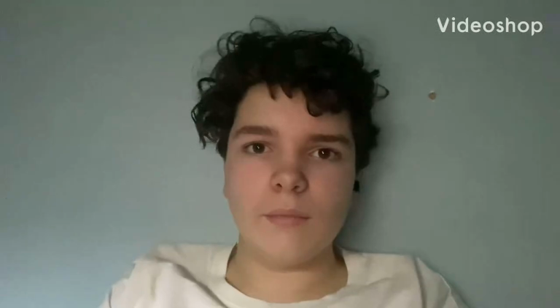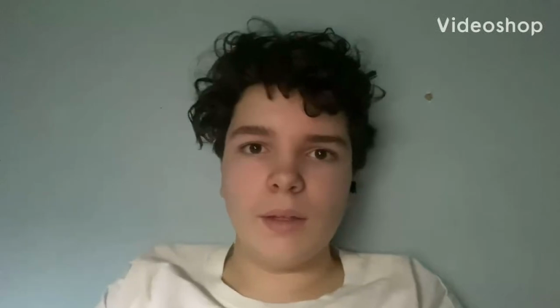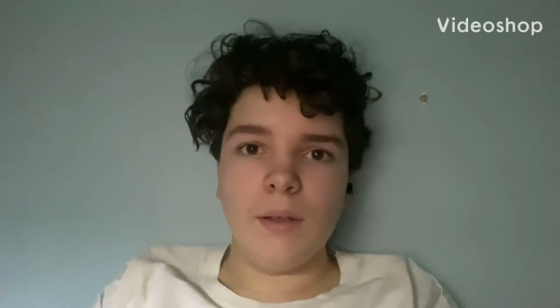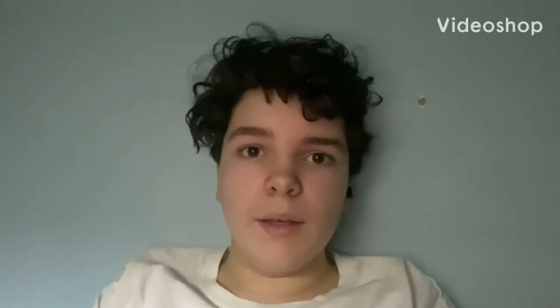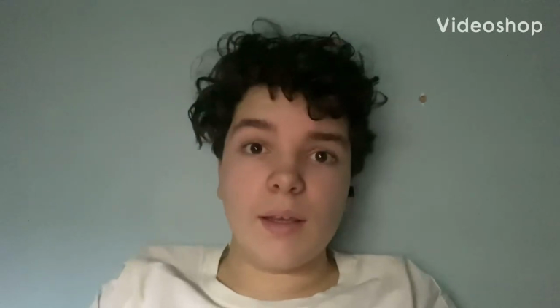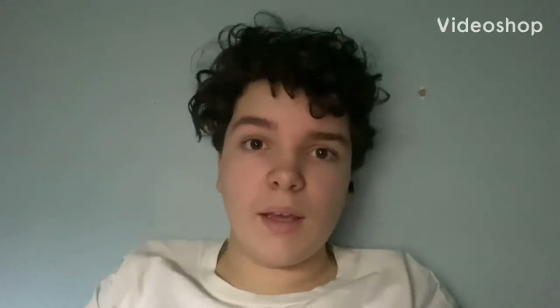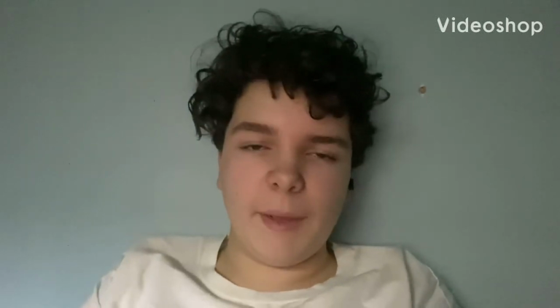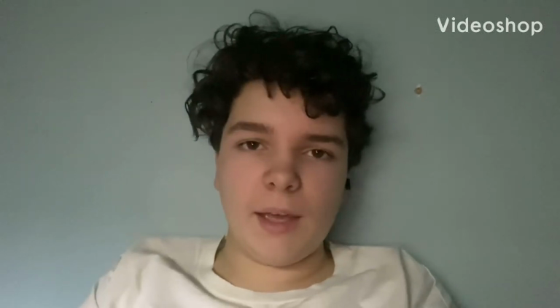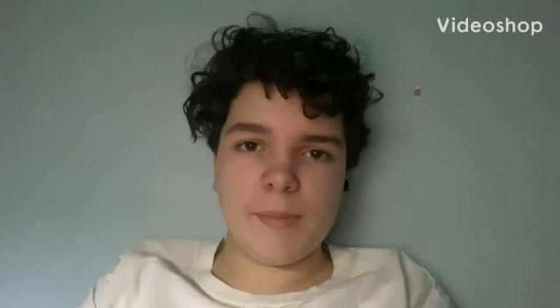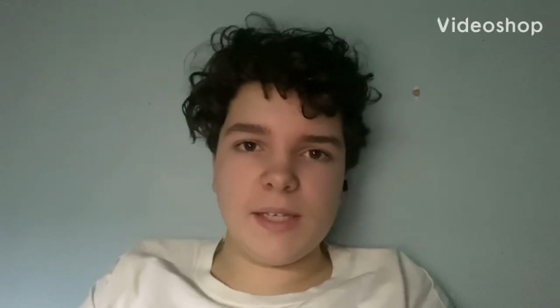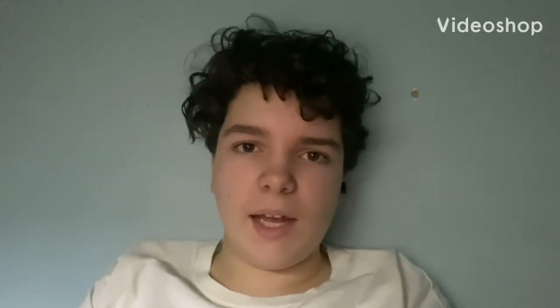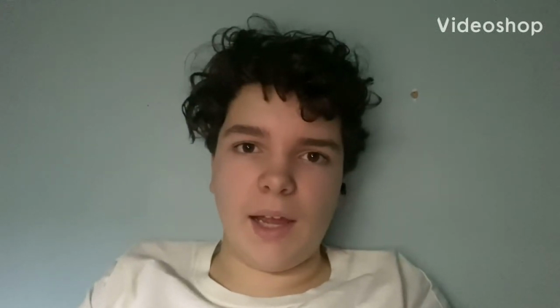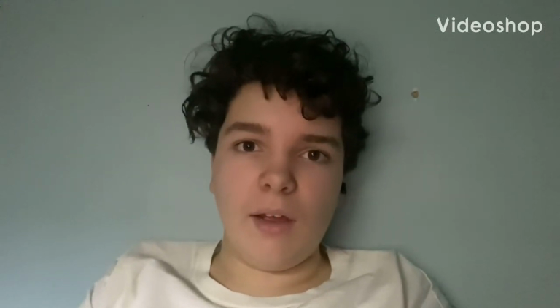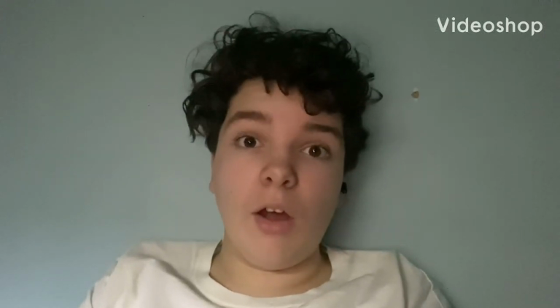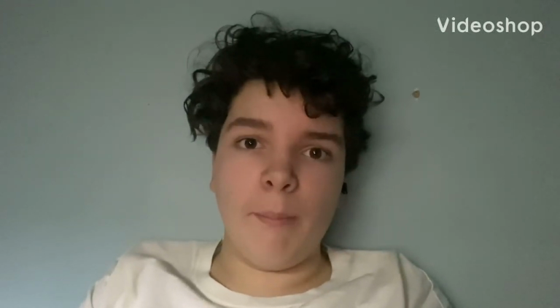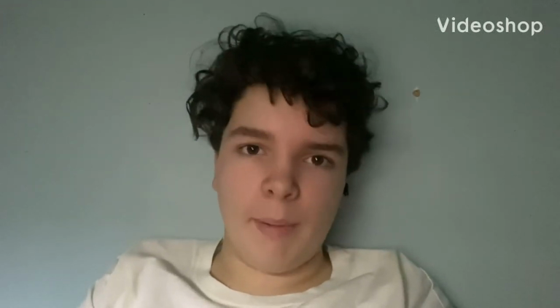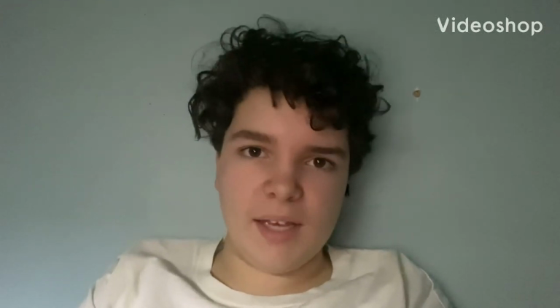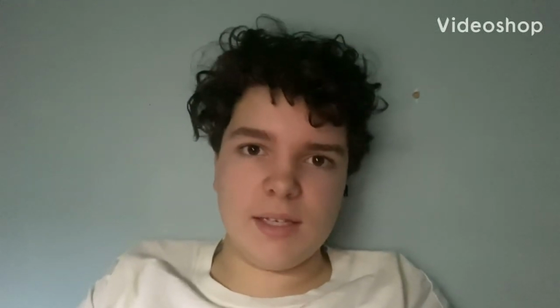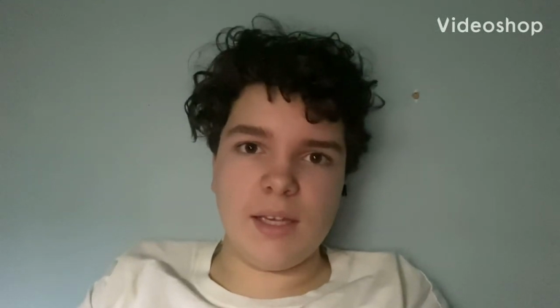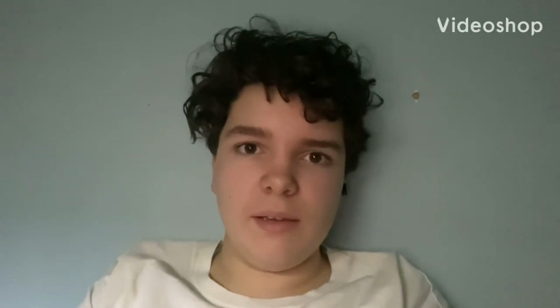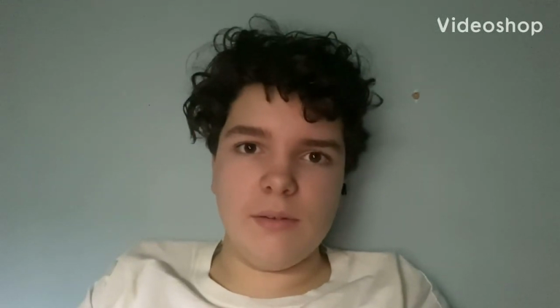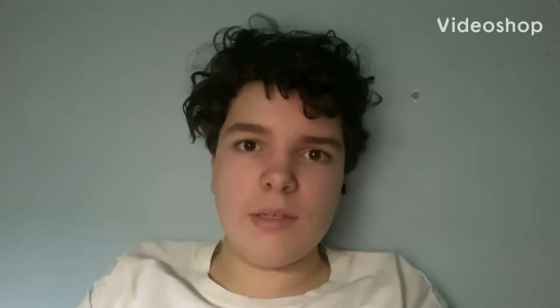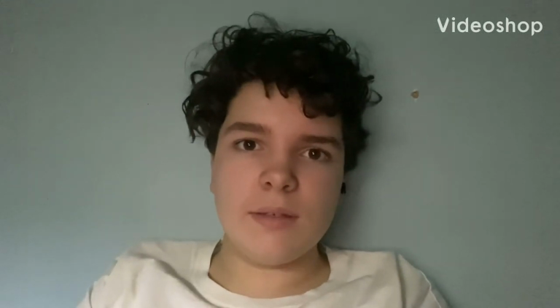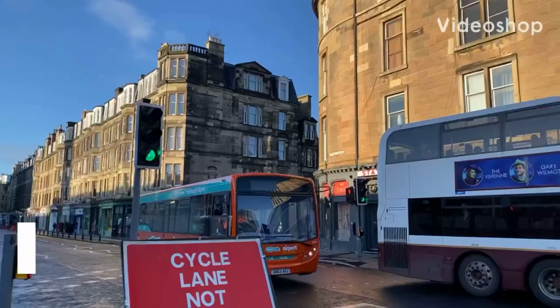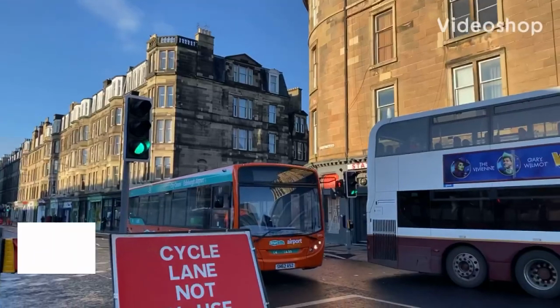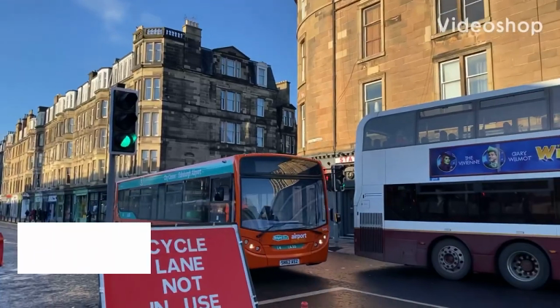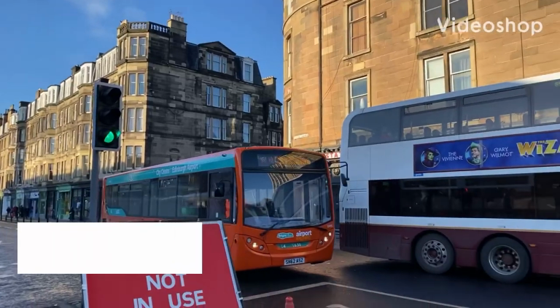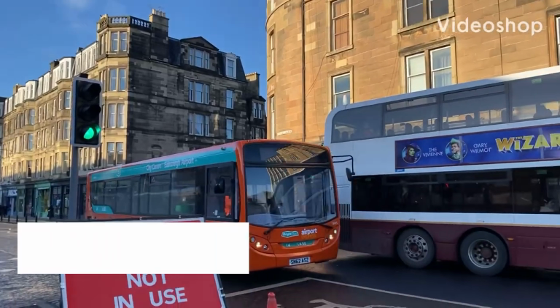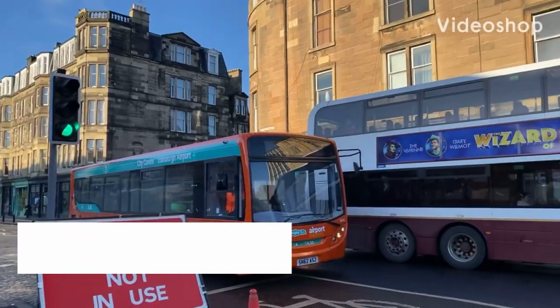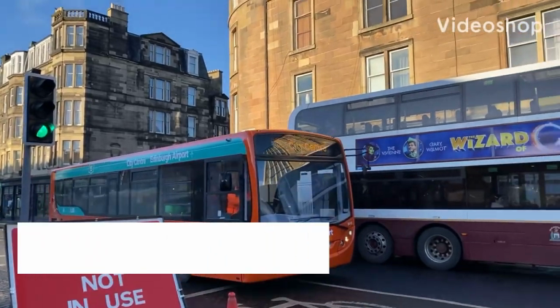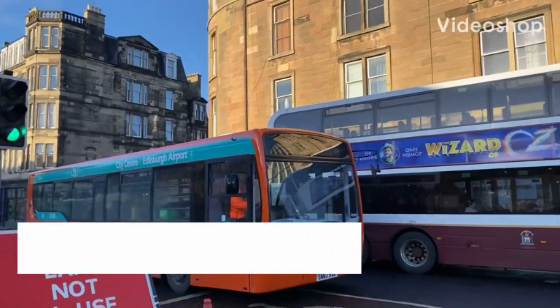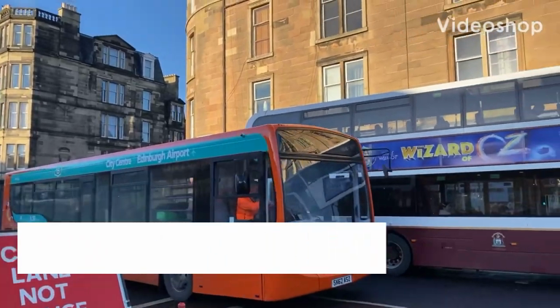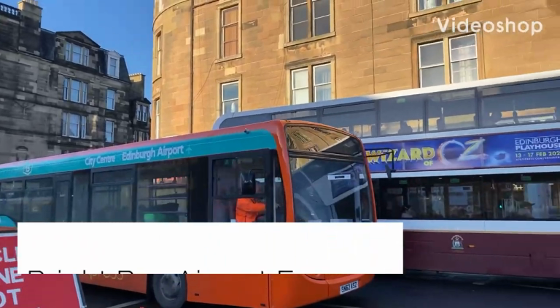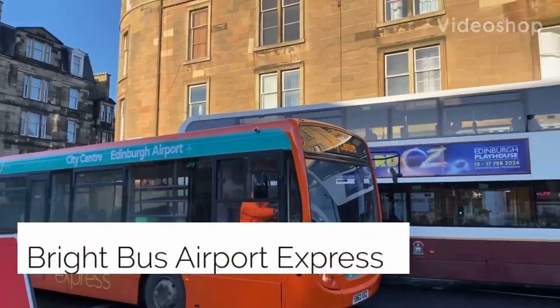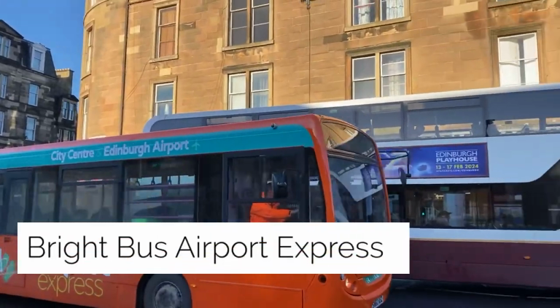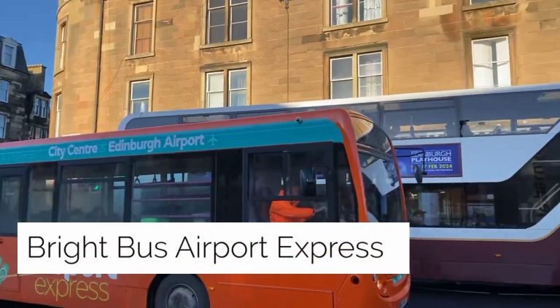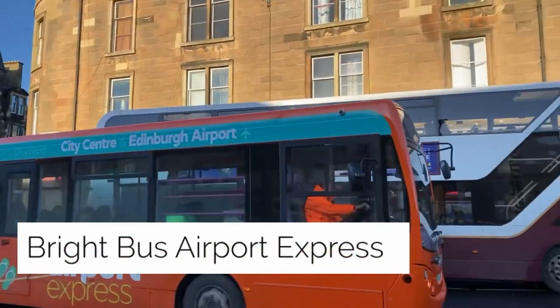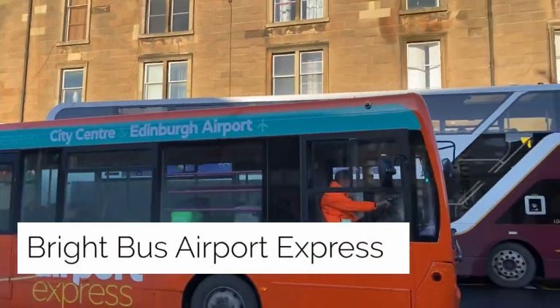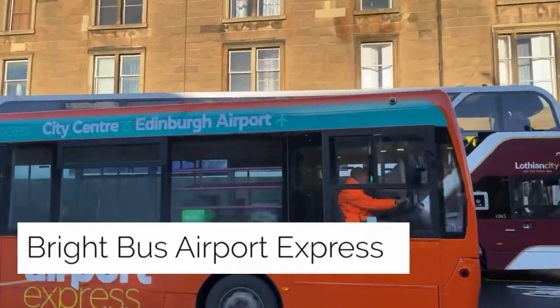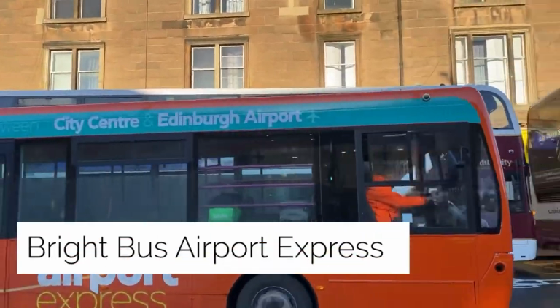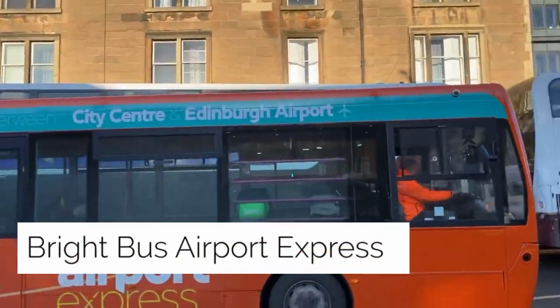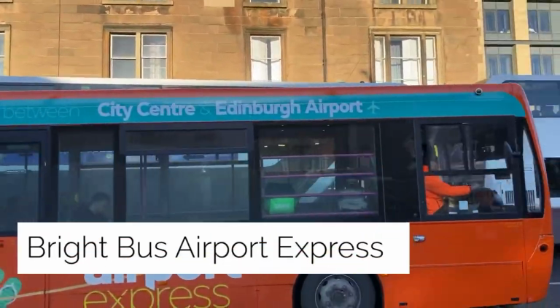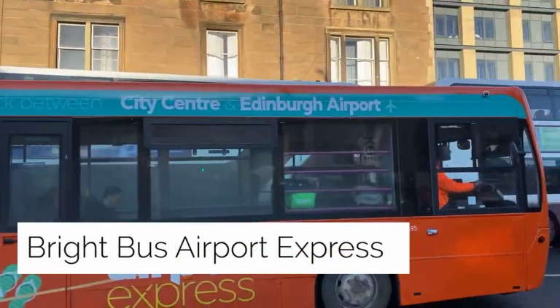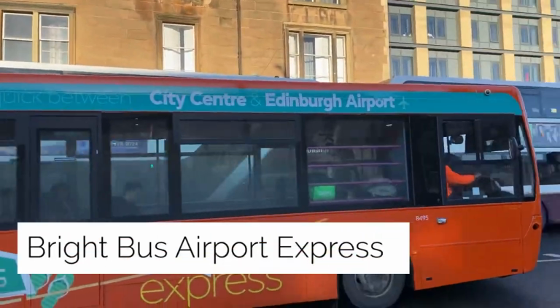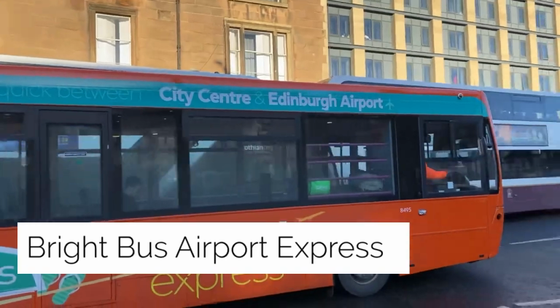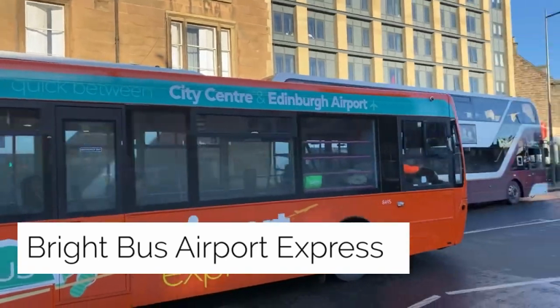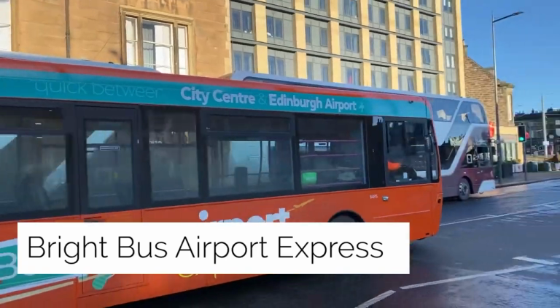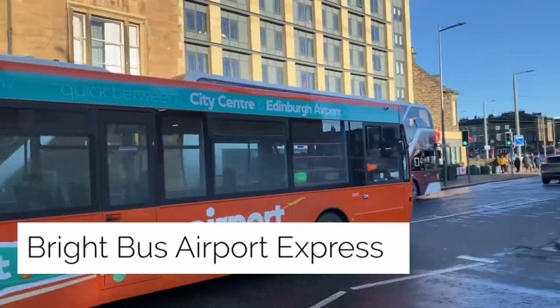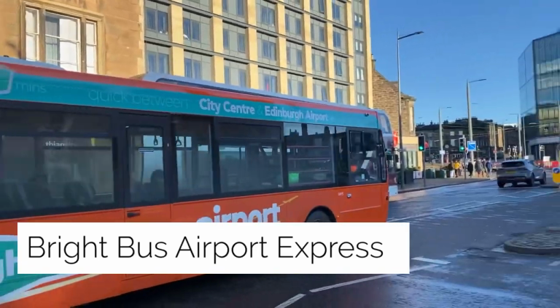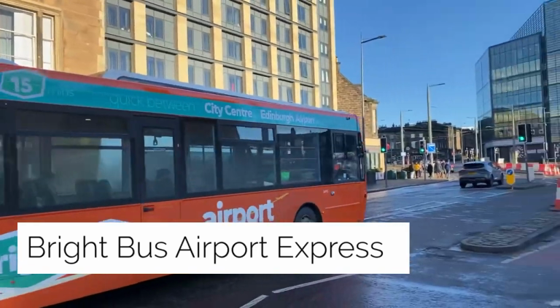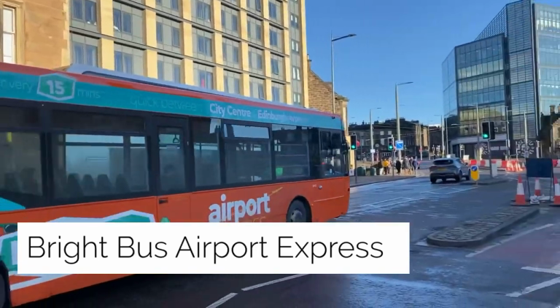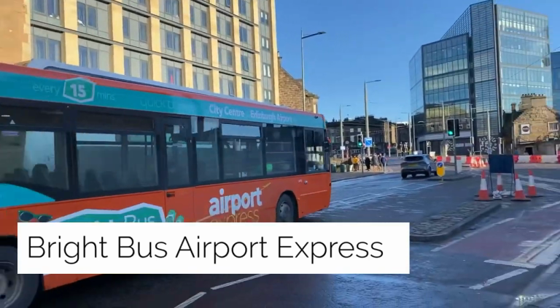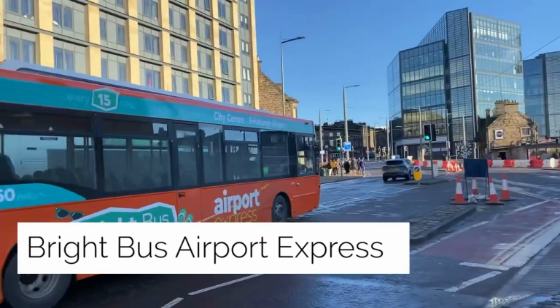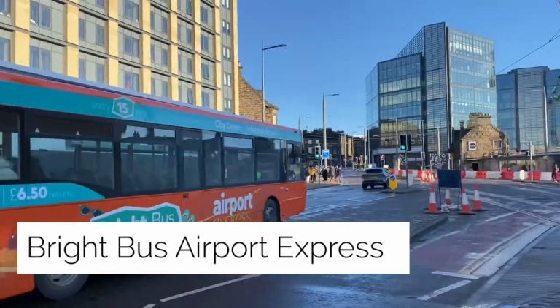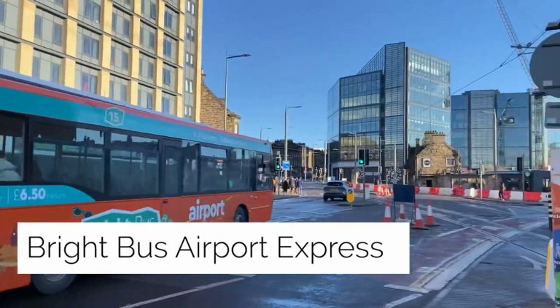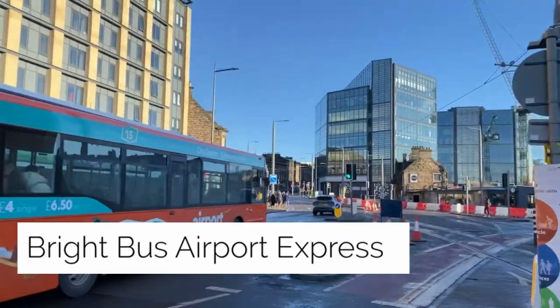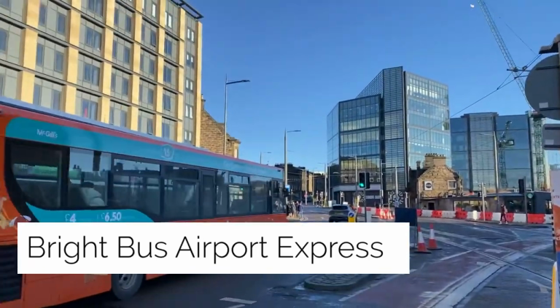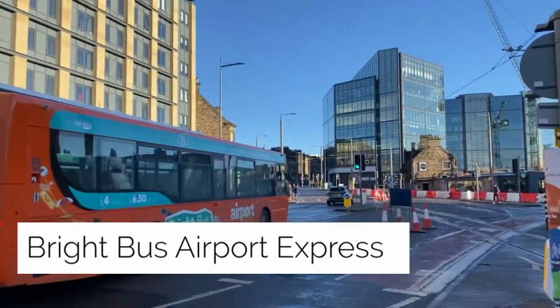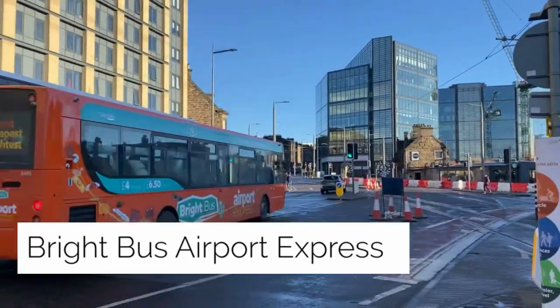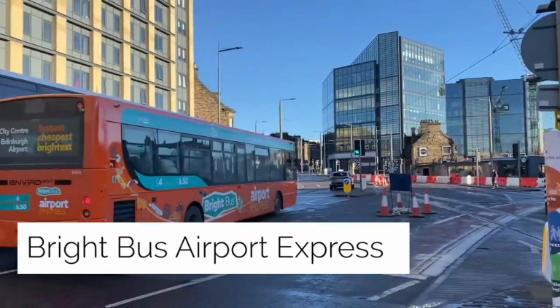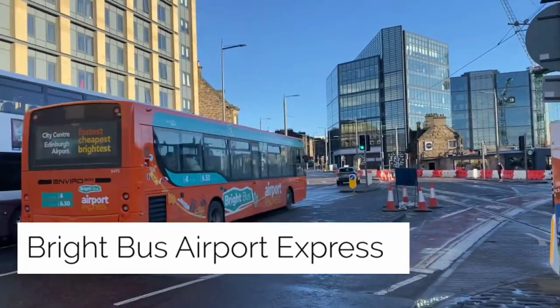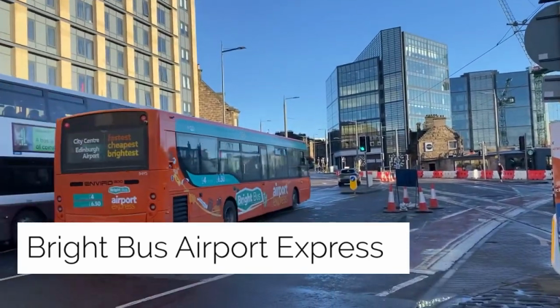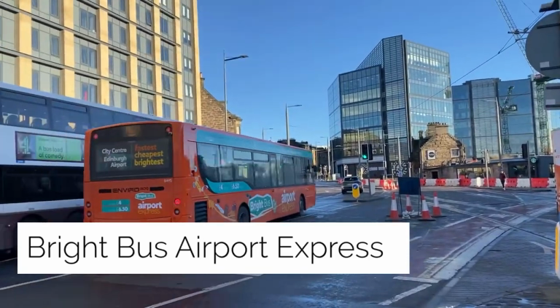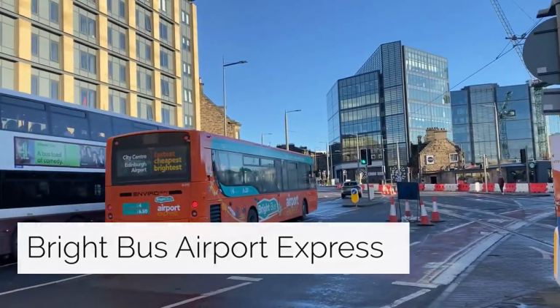Coming up tonight on Bus News, we'll be having a look at Bright Bus Tours' new Airport Express Service.